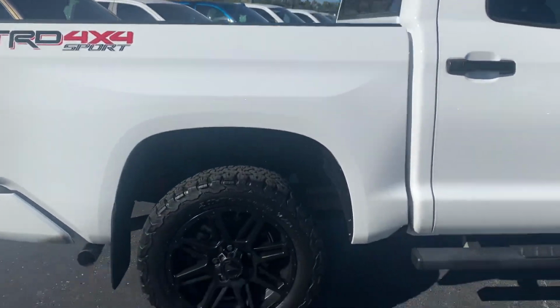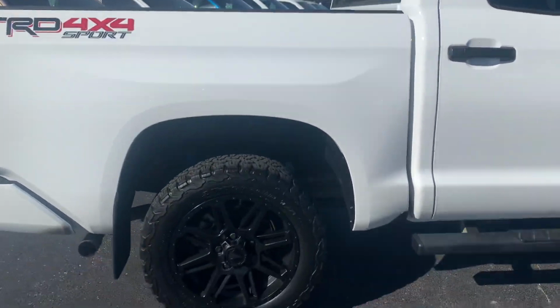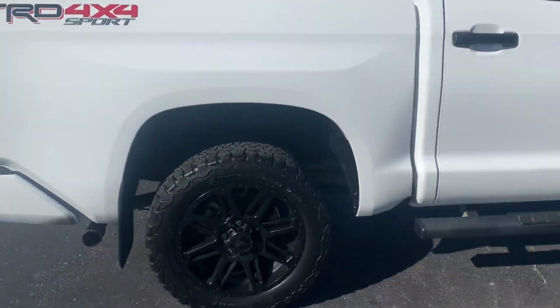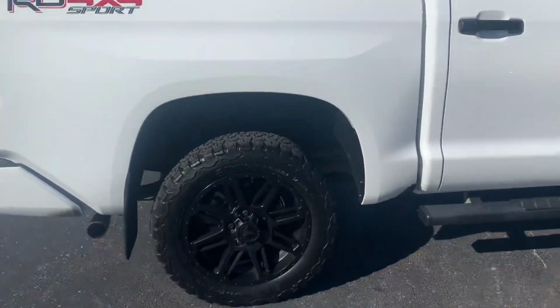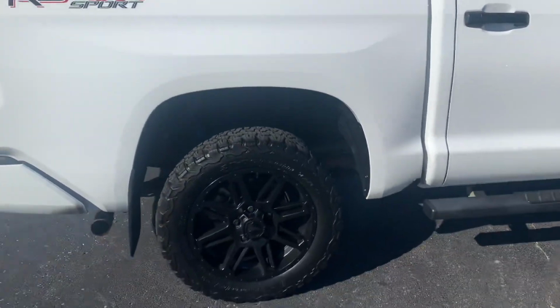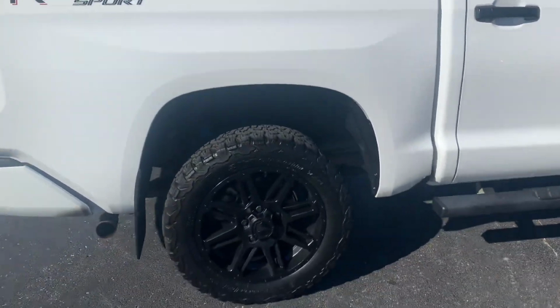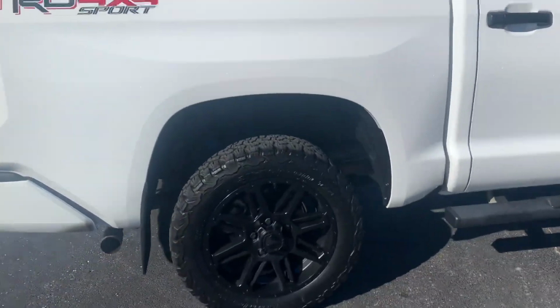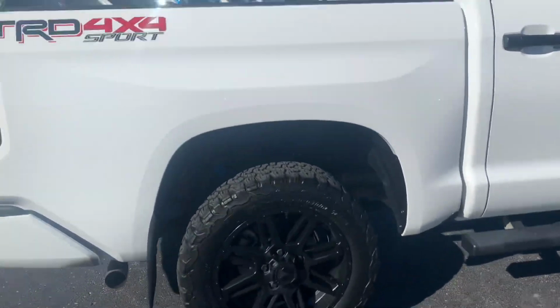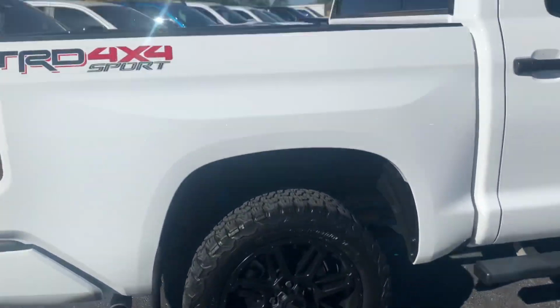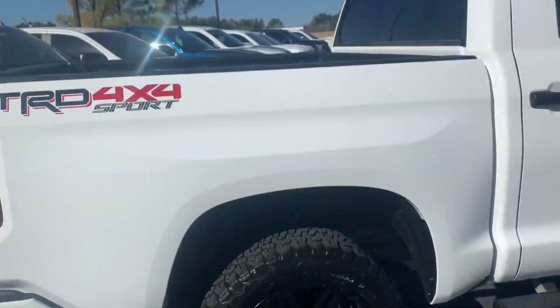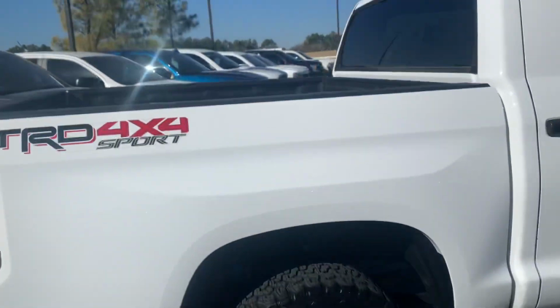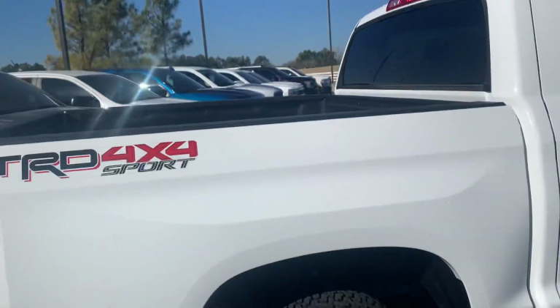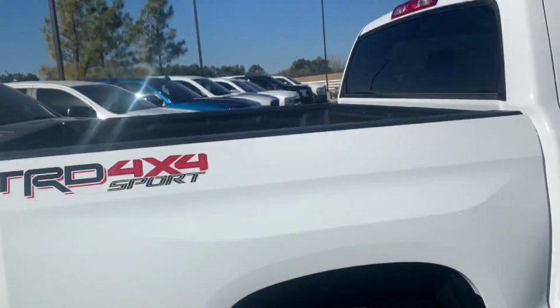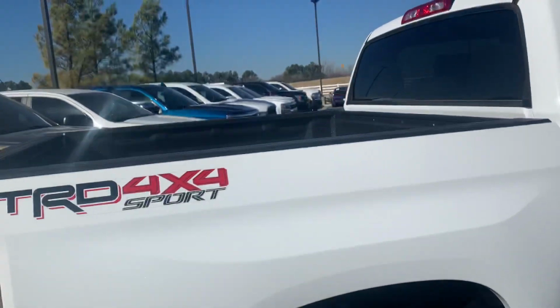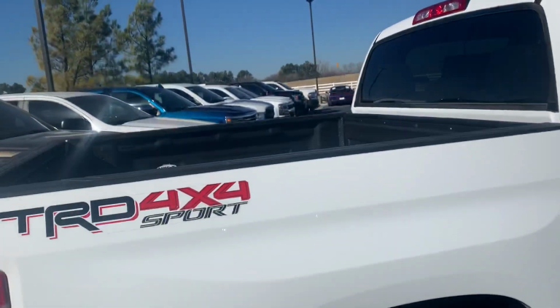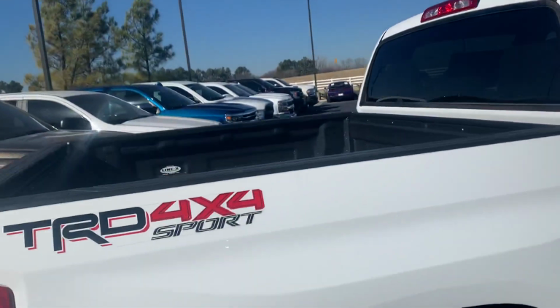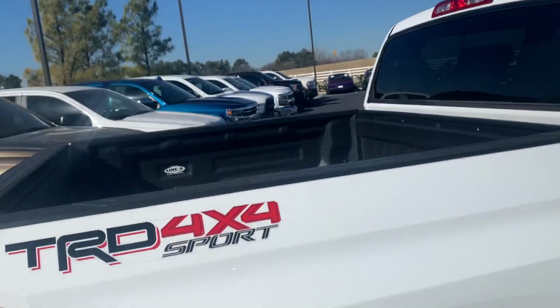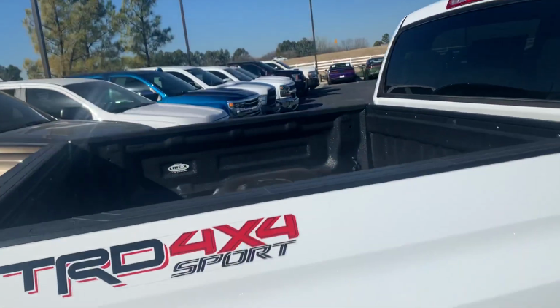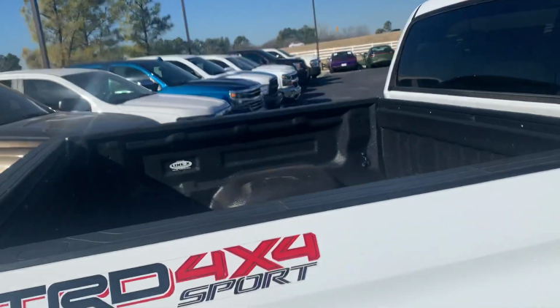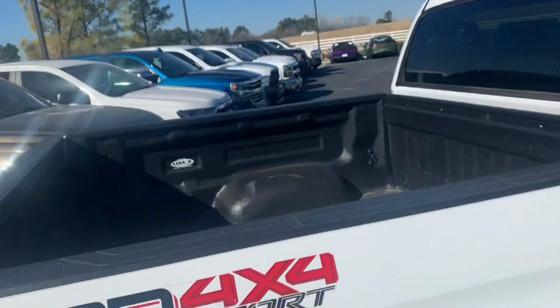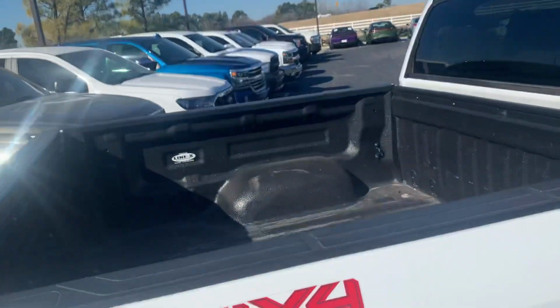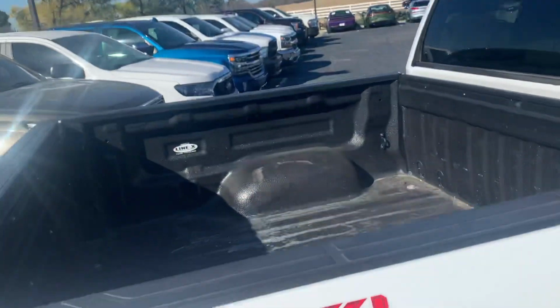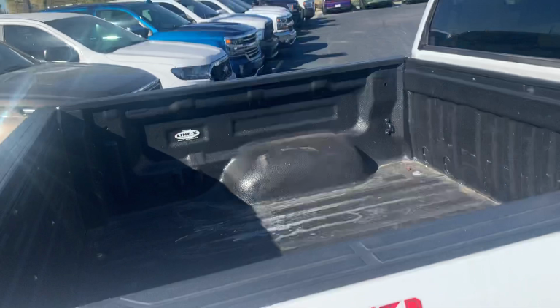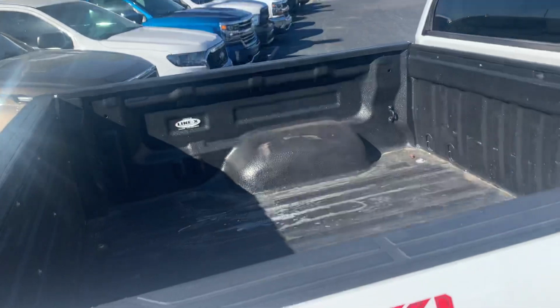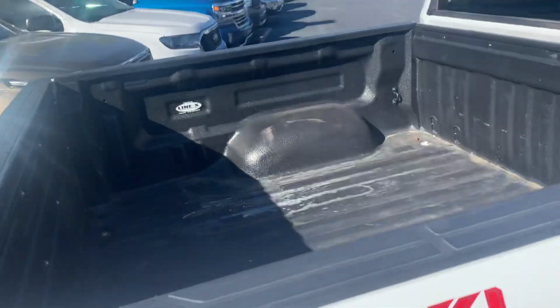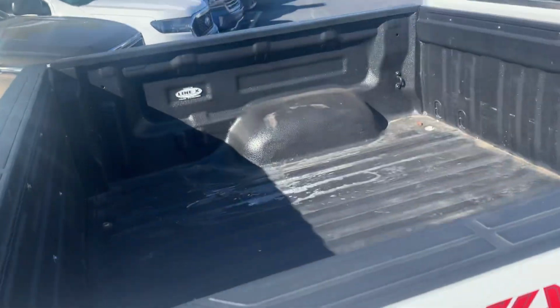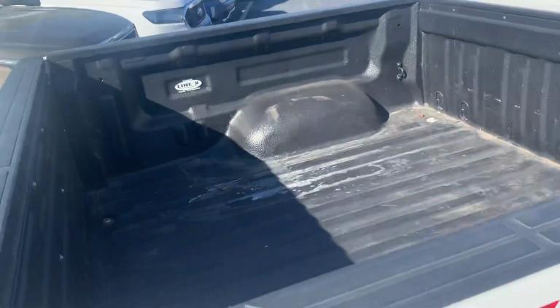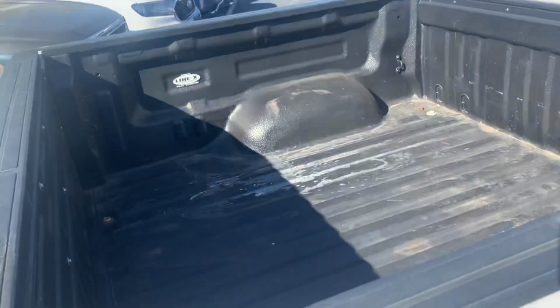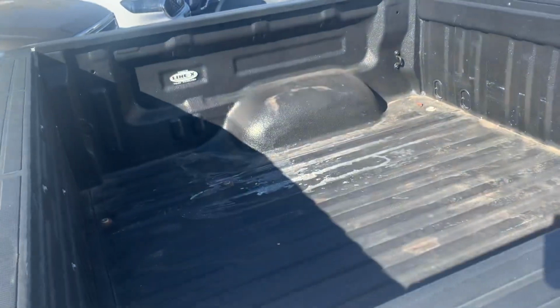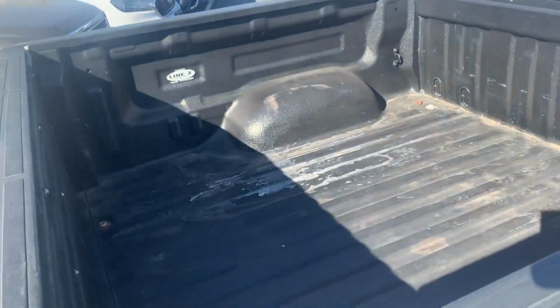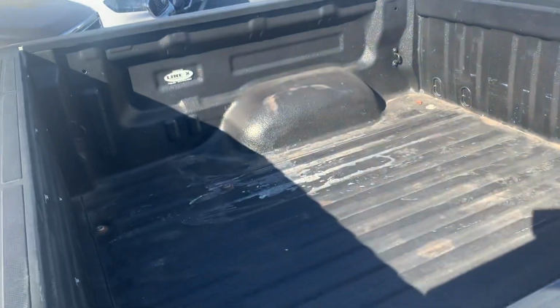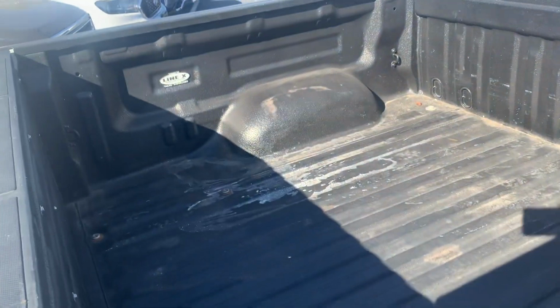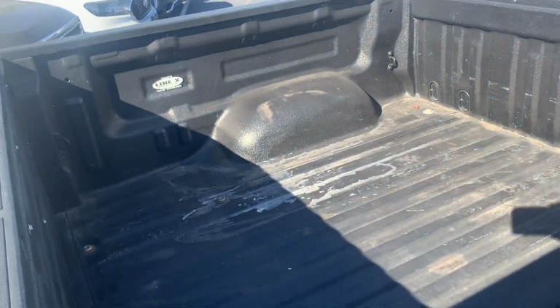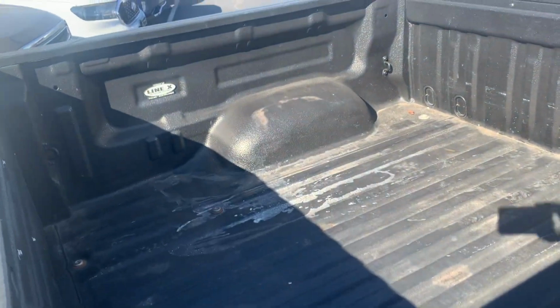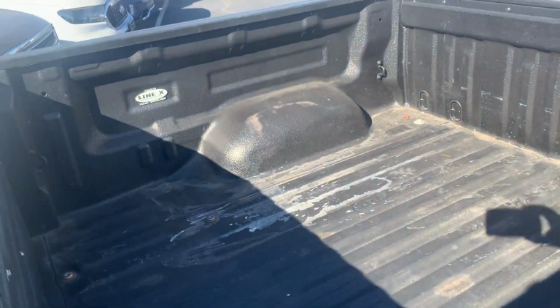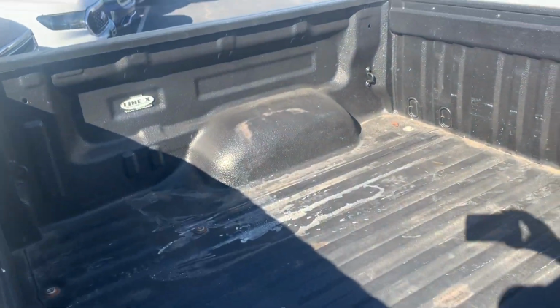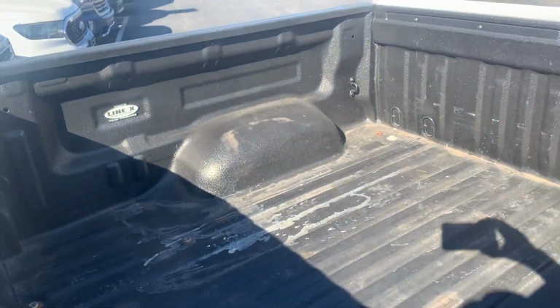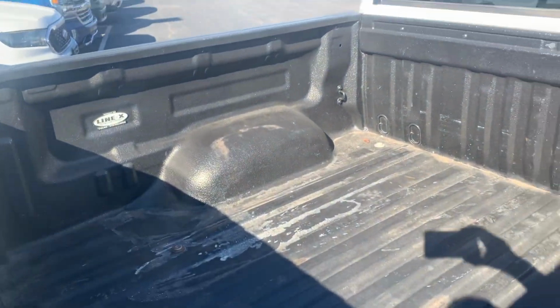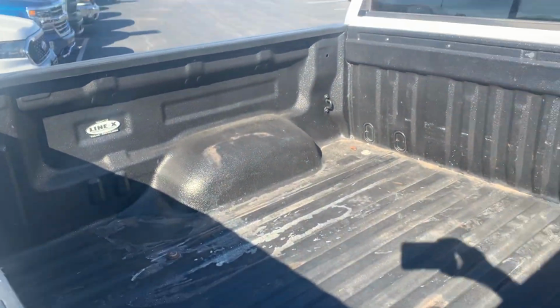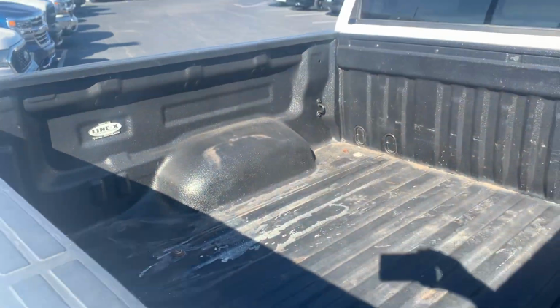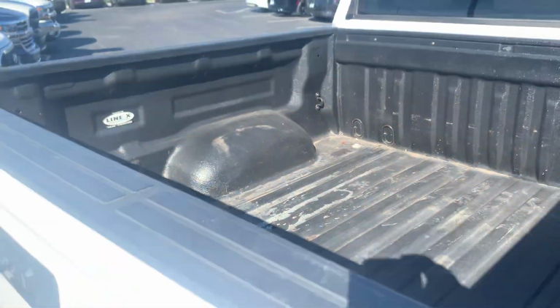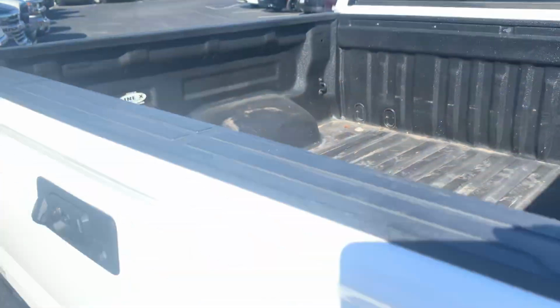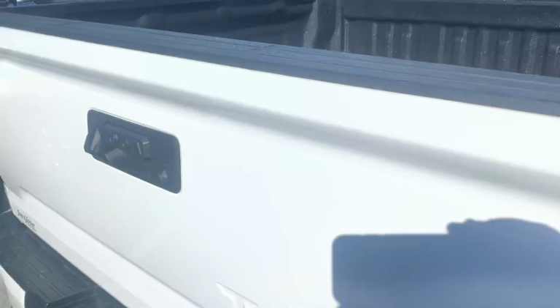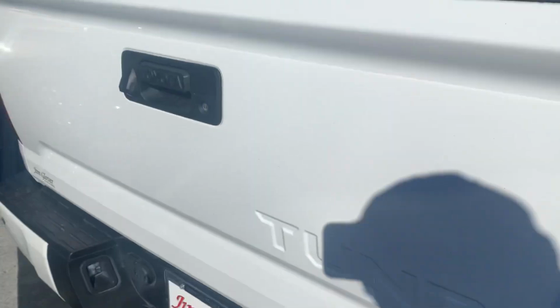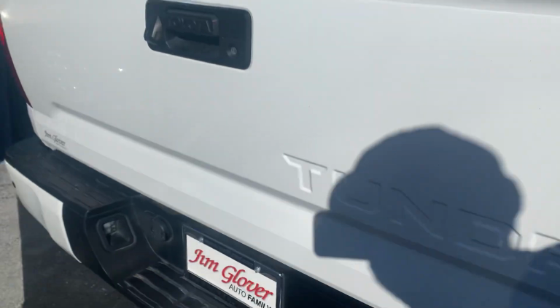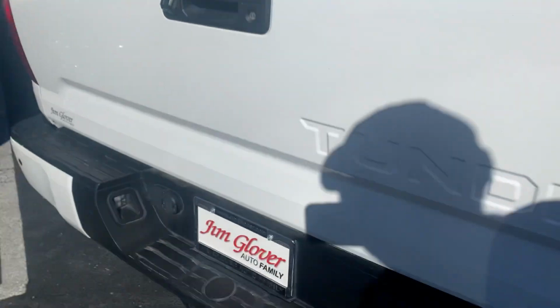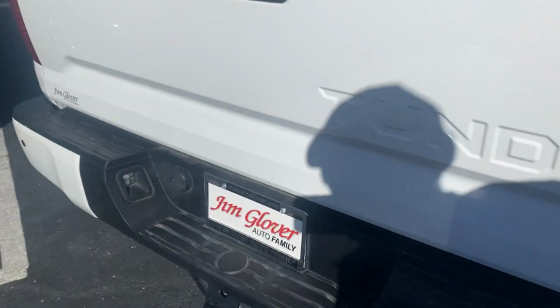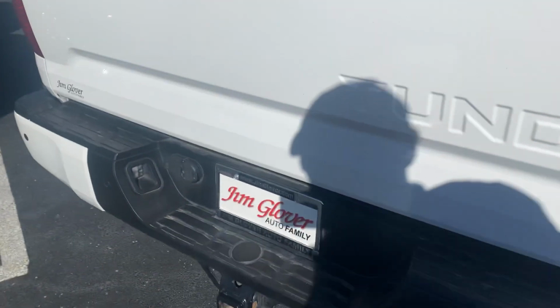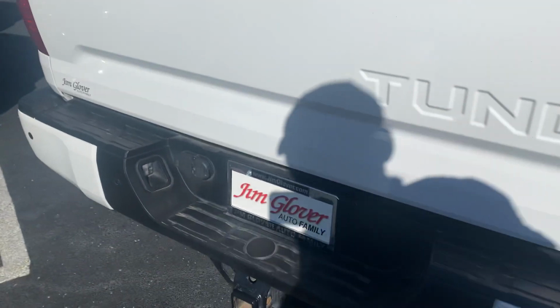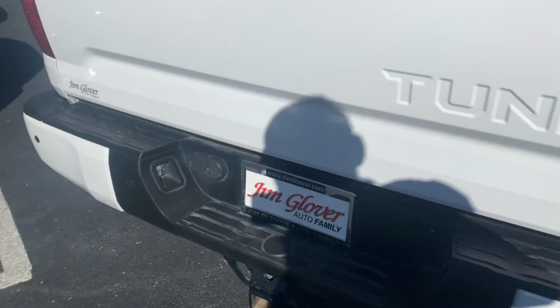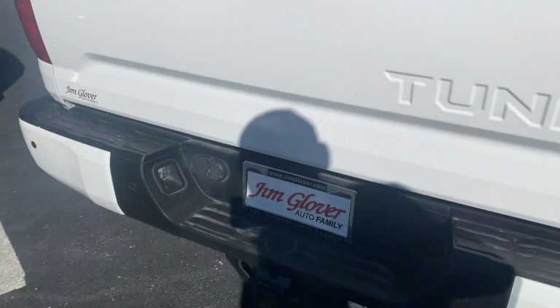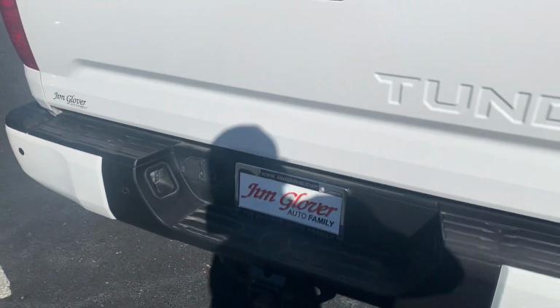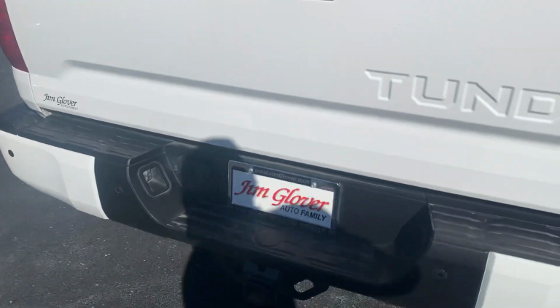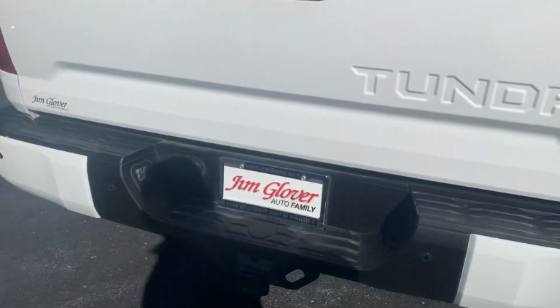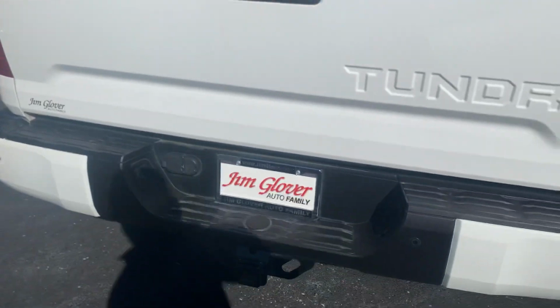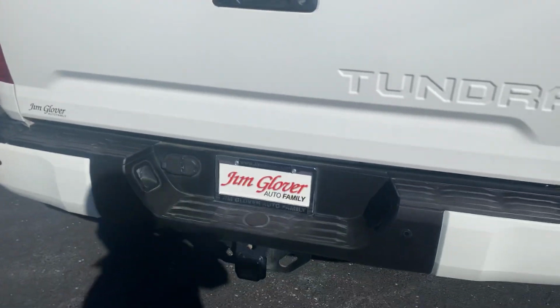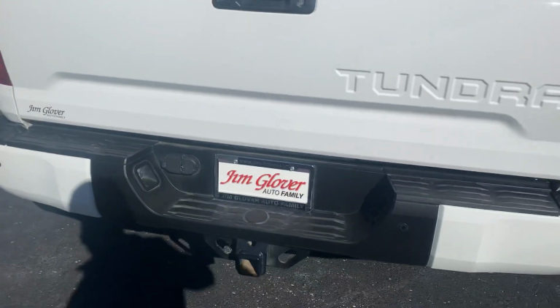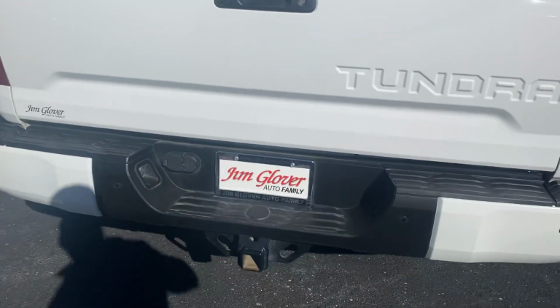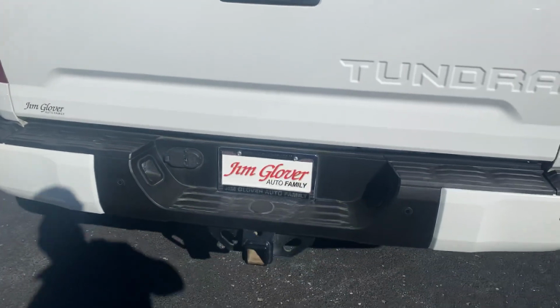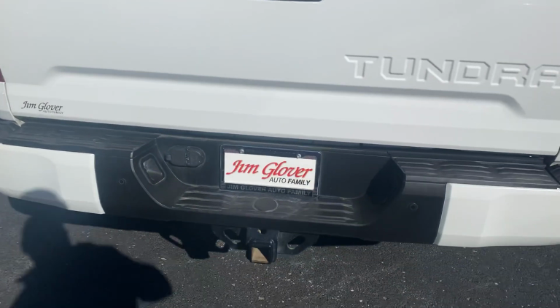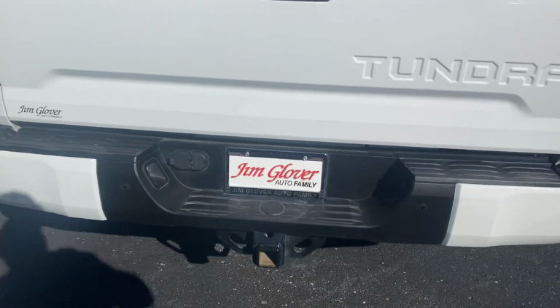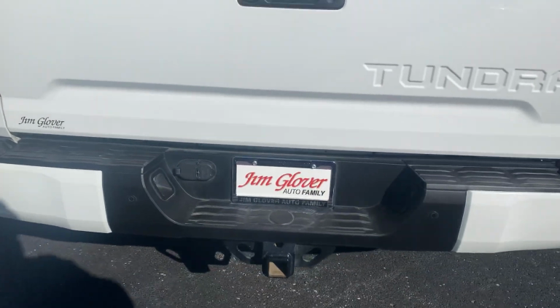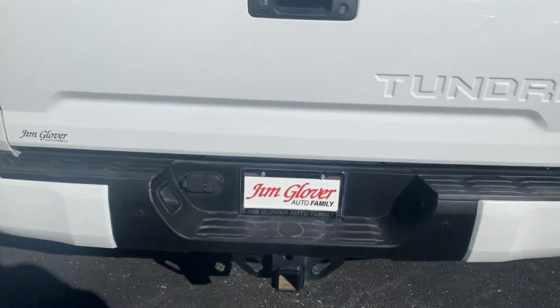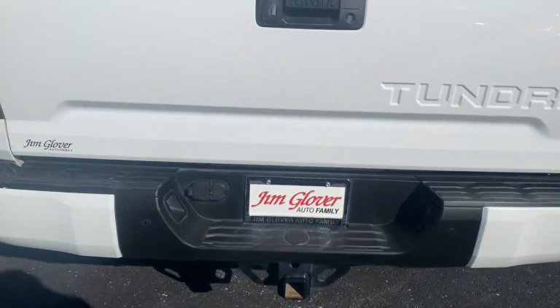Nice wheels and tires there. It does have a spray-in bed liner as well, and a tow package.